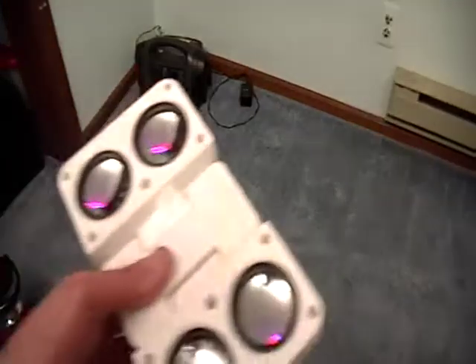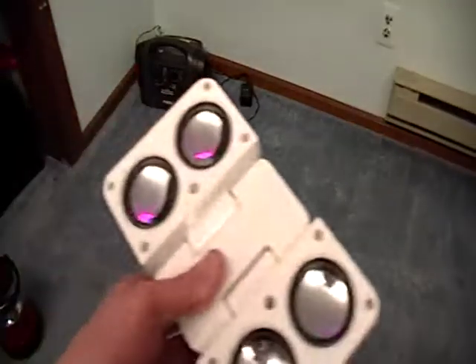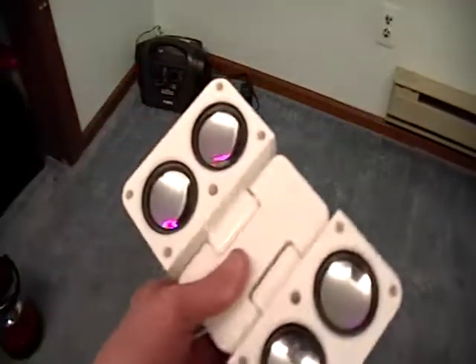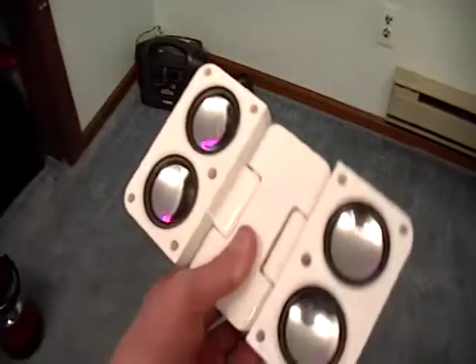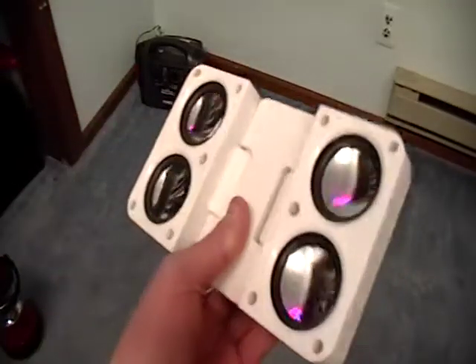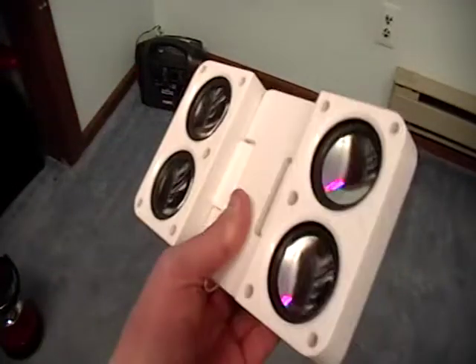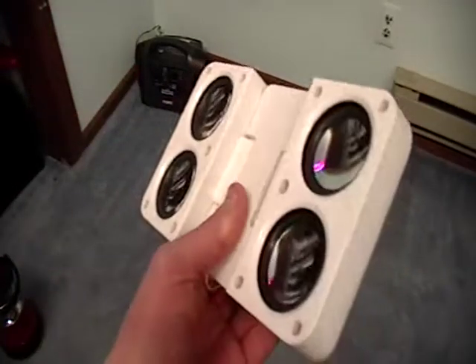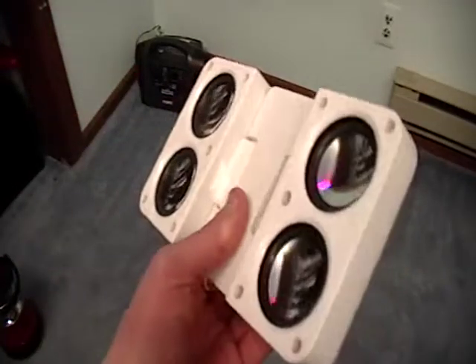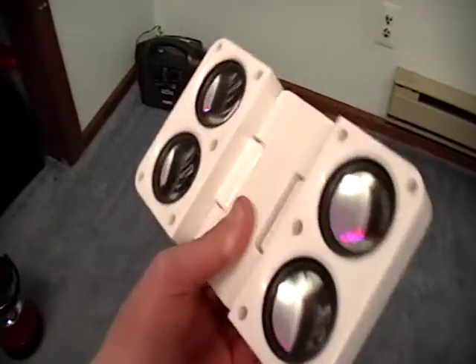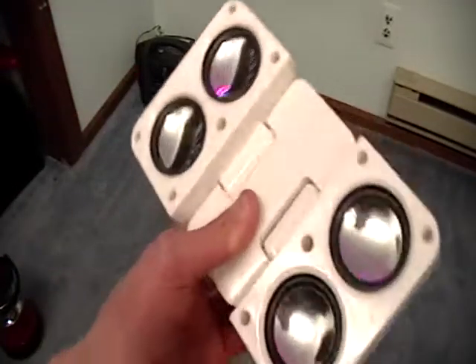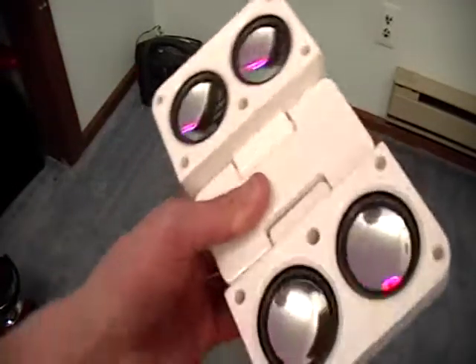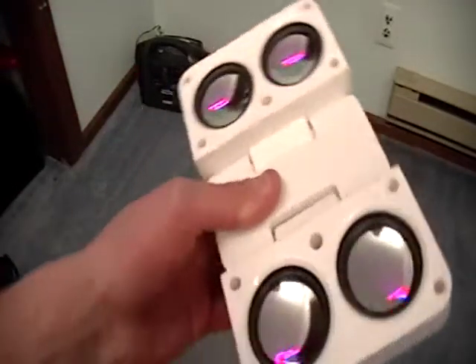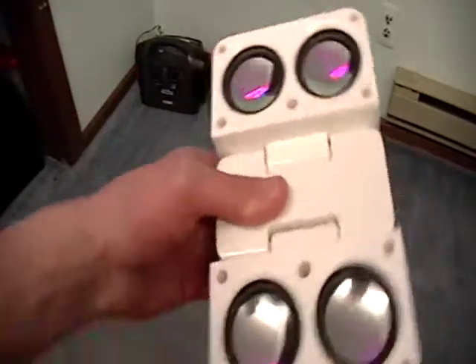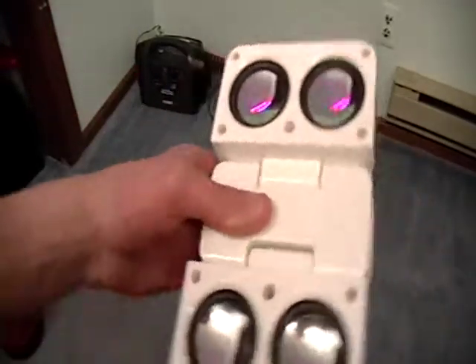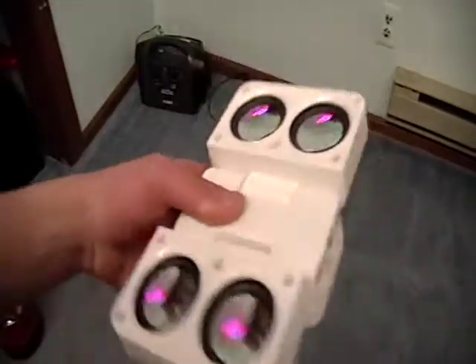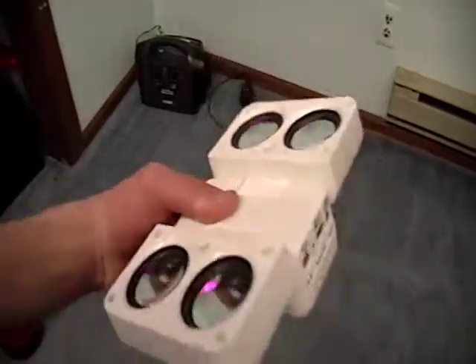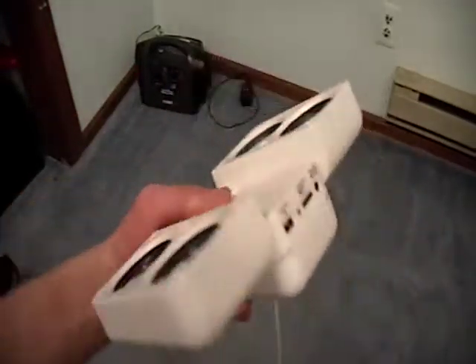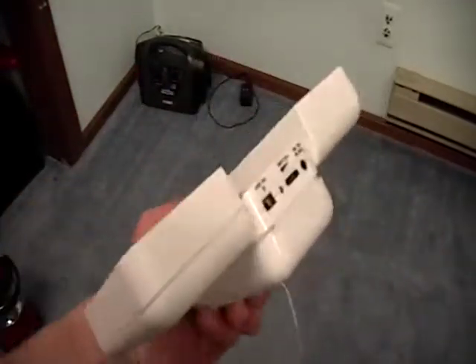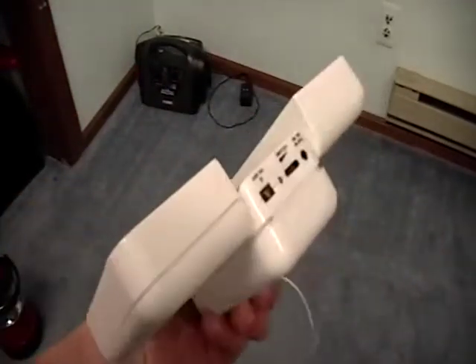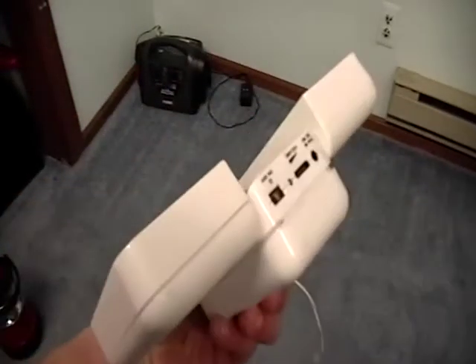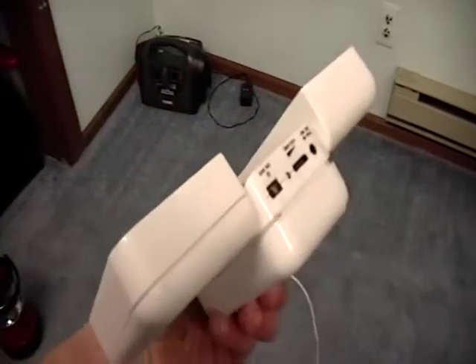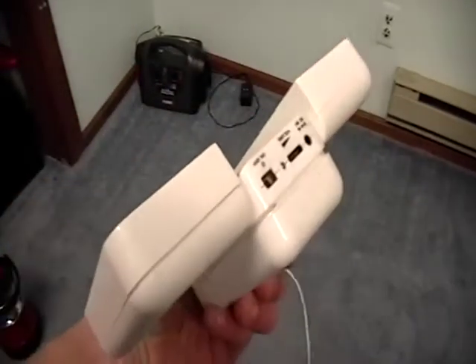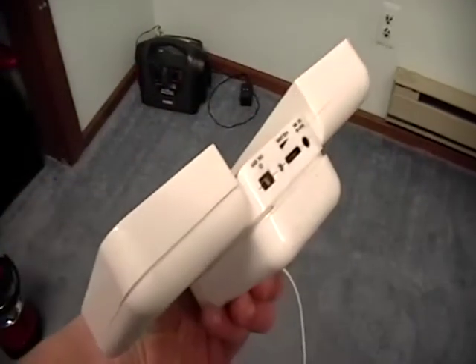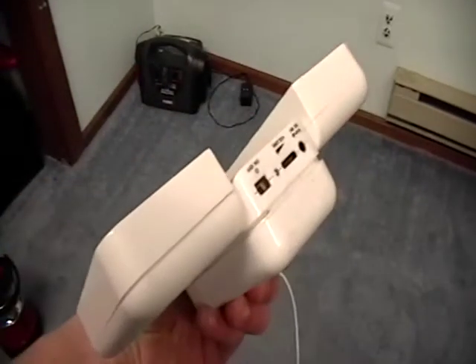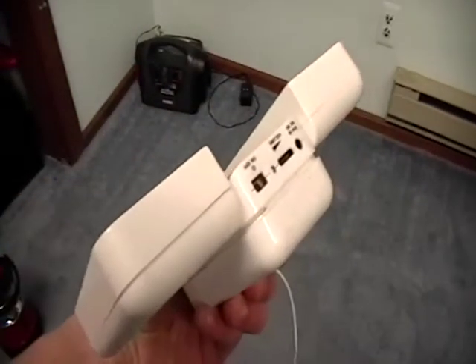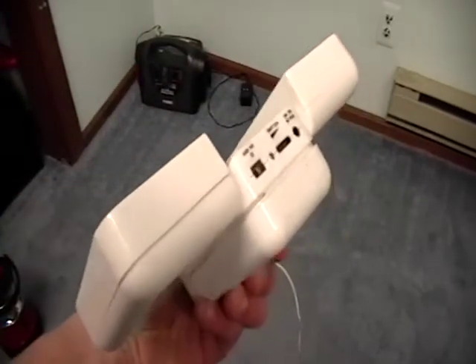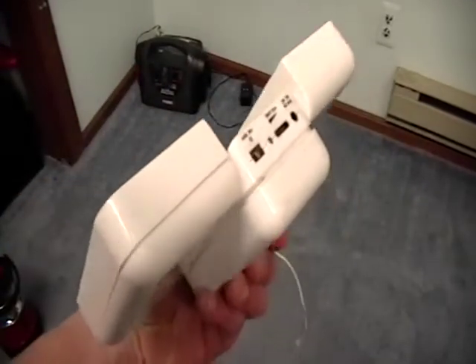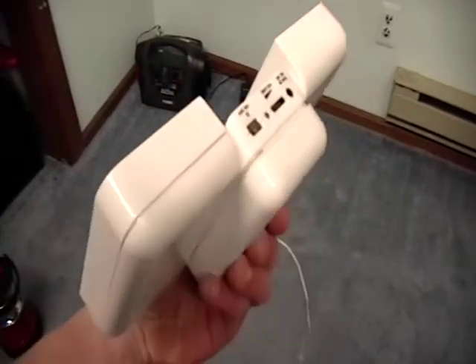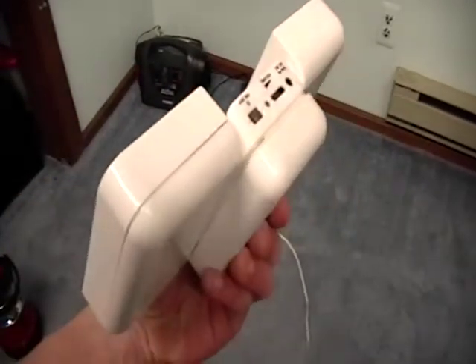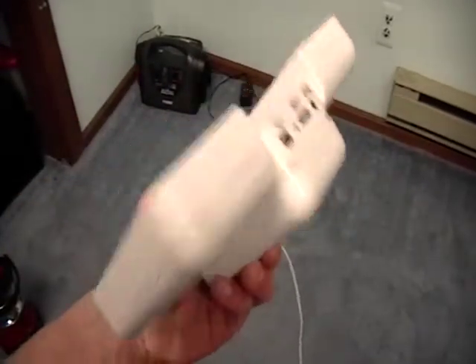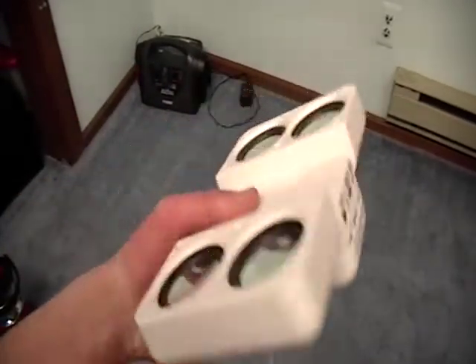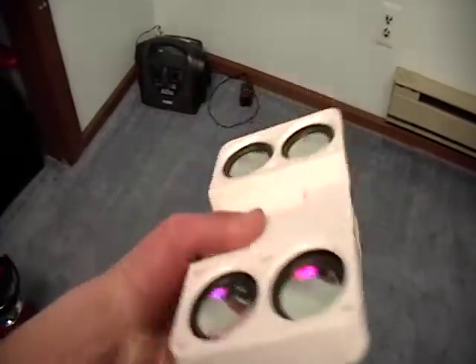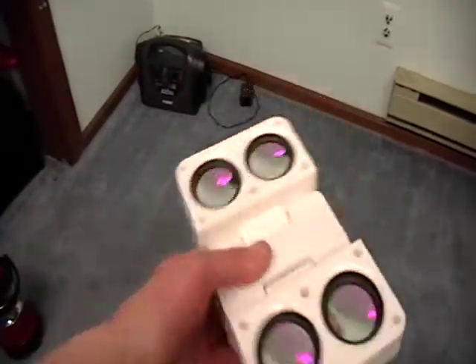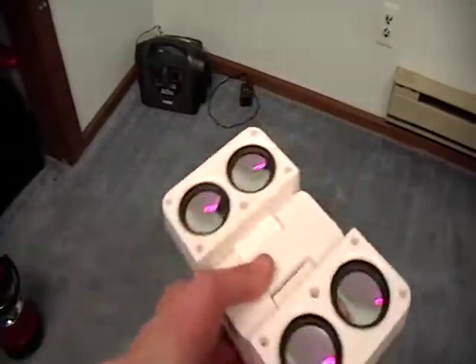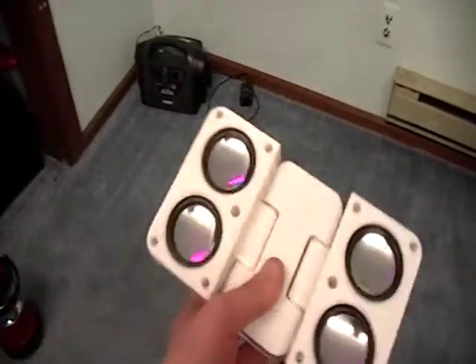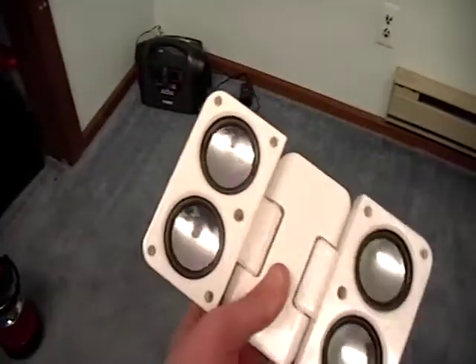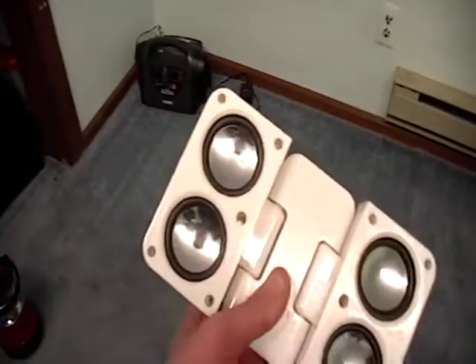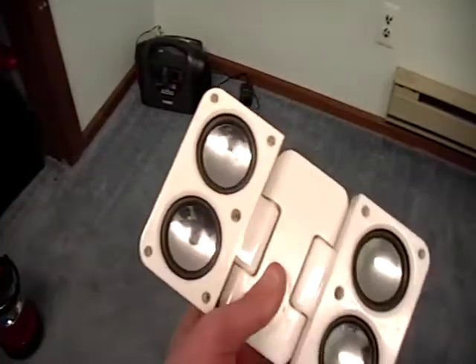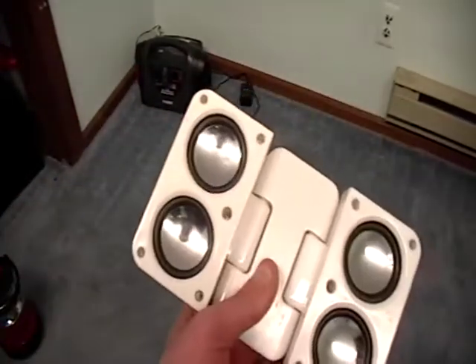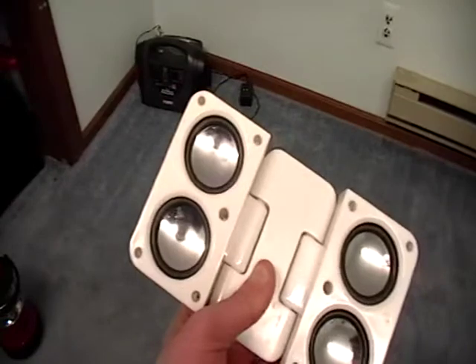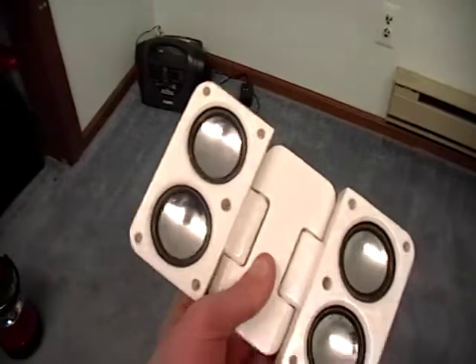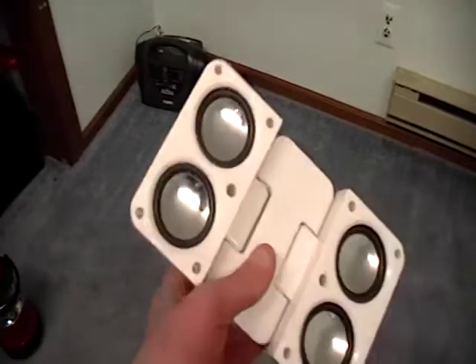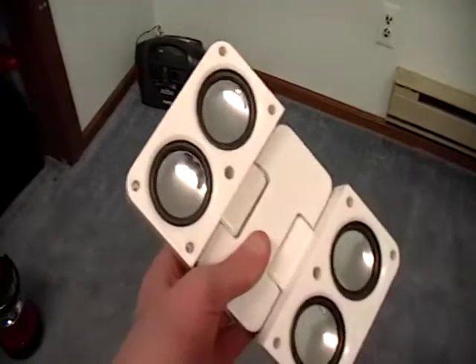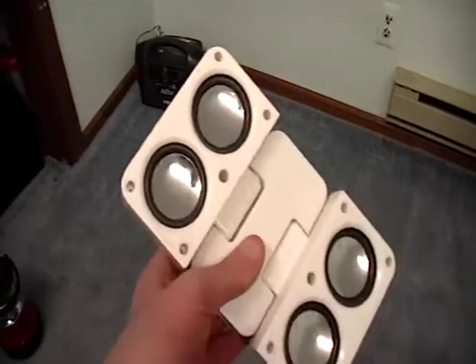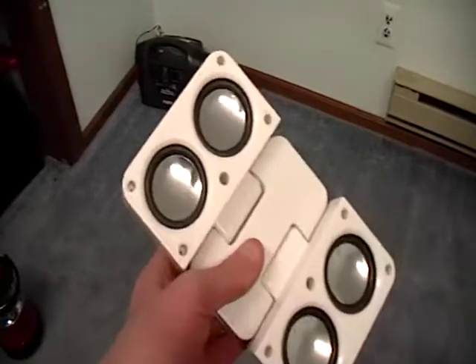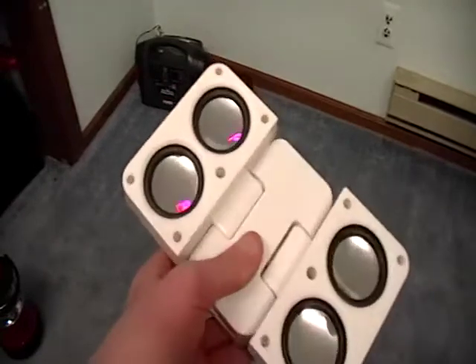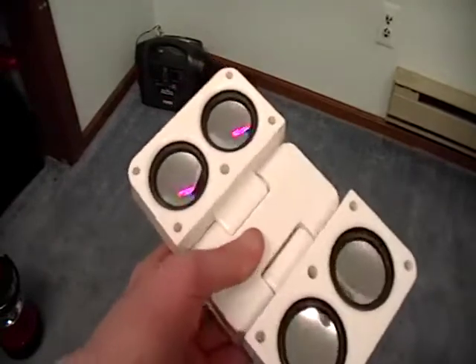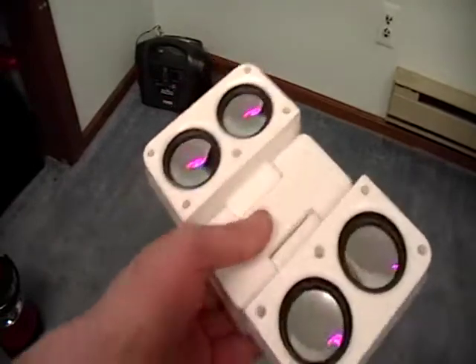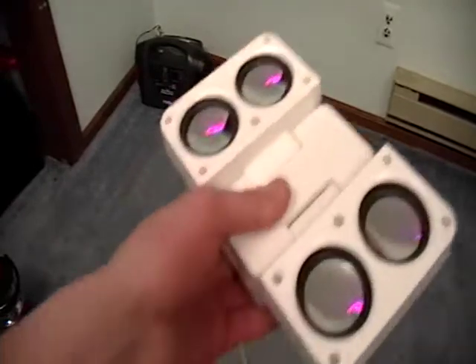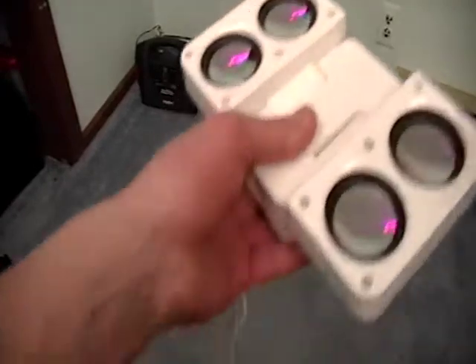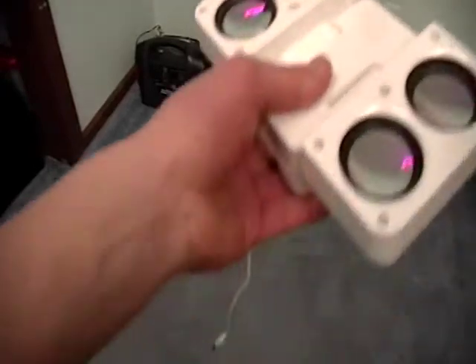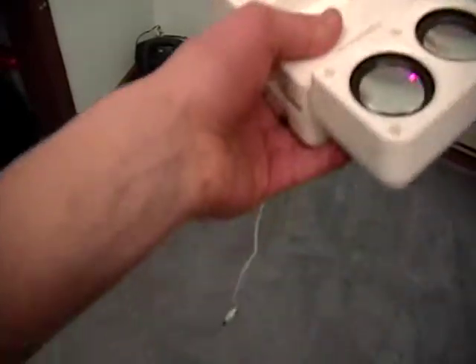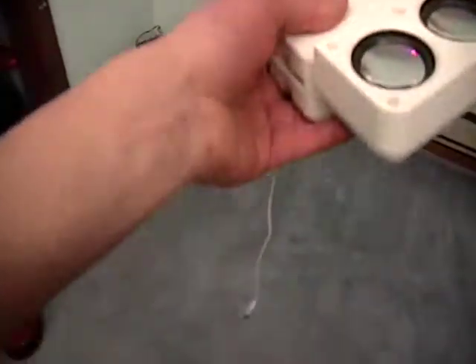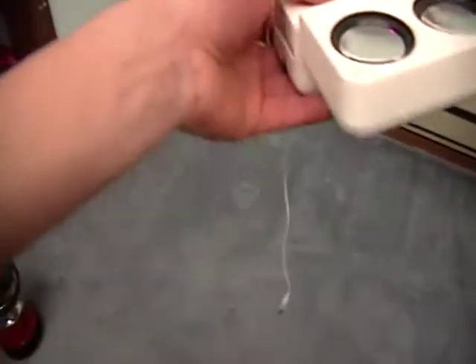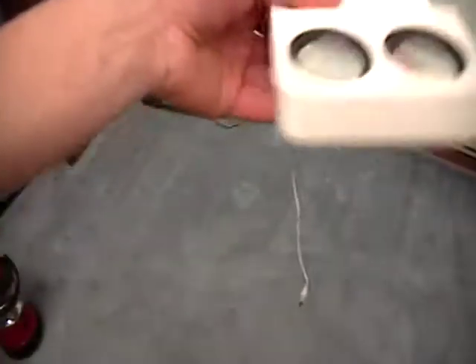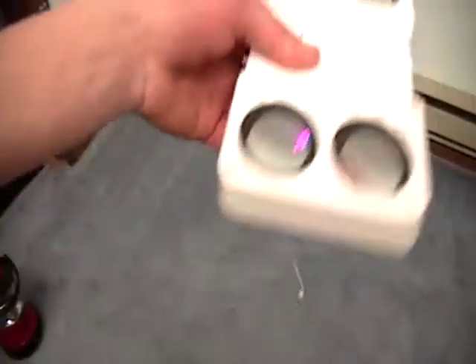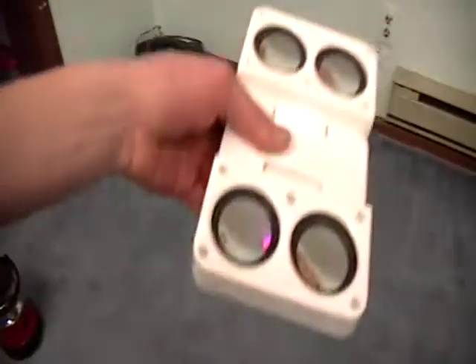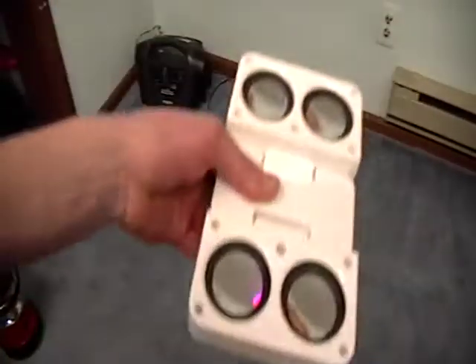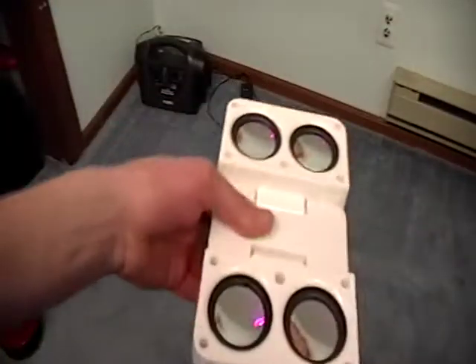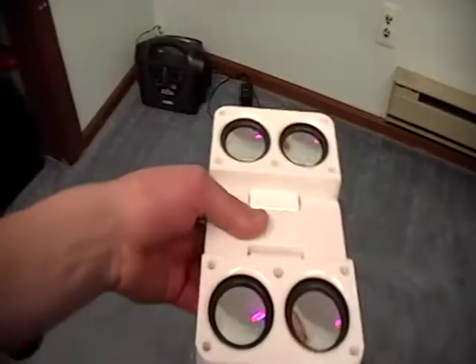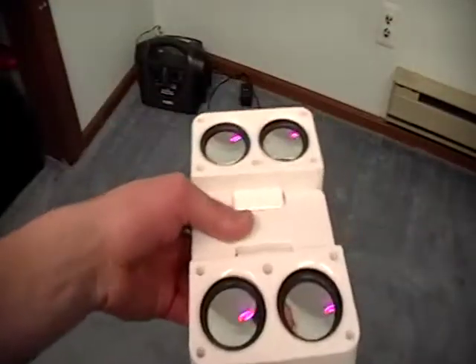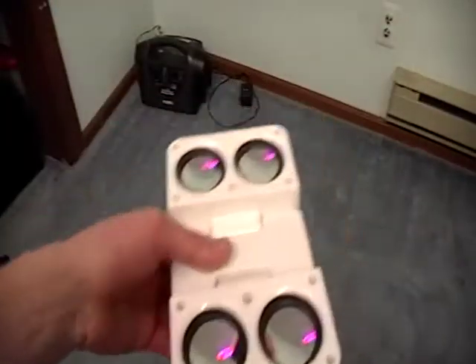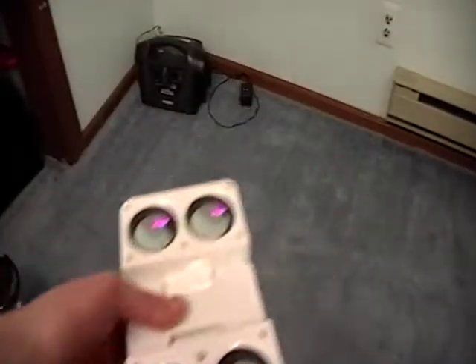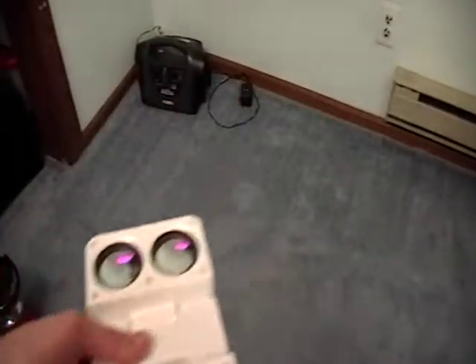This is an old iPod dock speaker thing. Stopped working on me, so we're just gonna smash it.